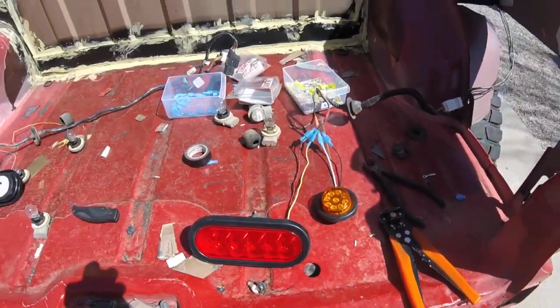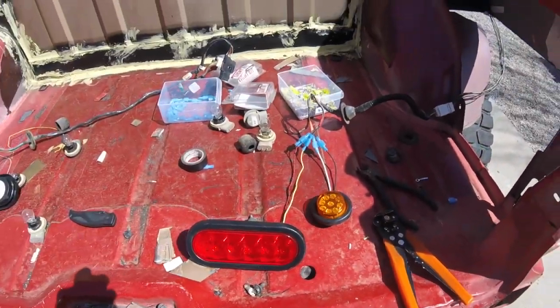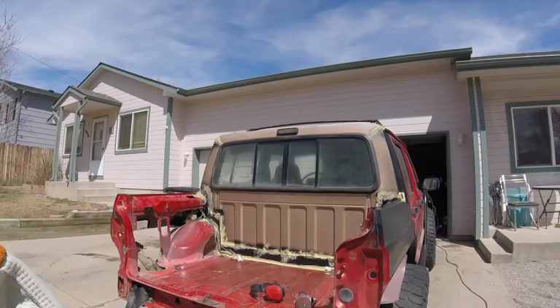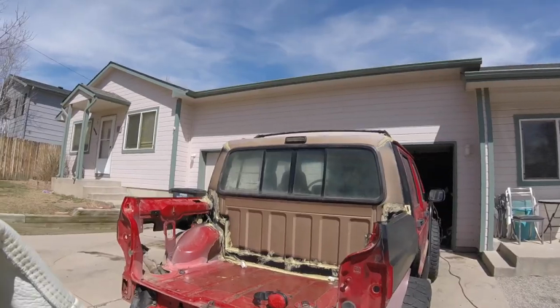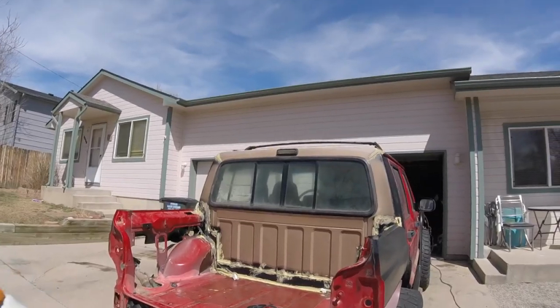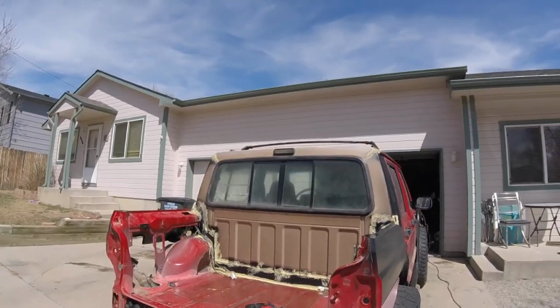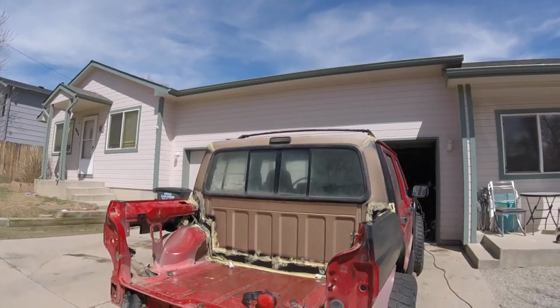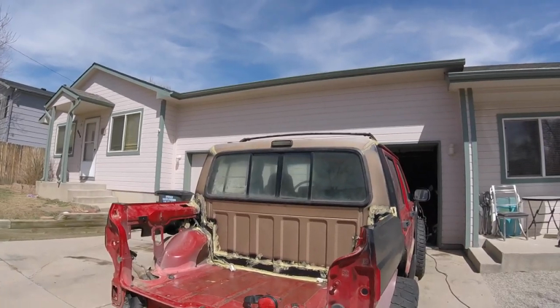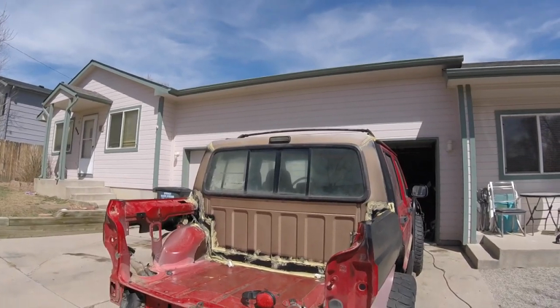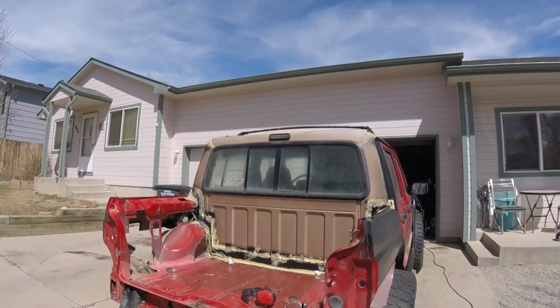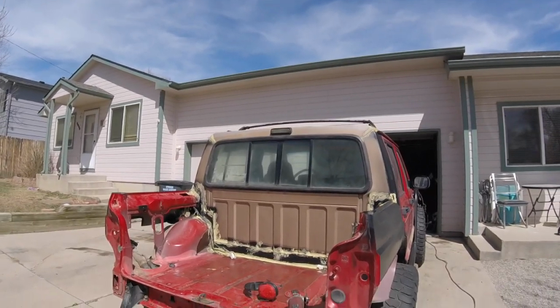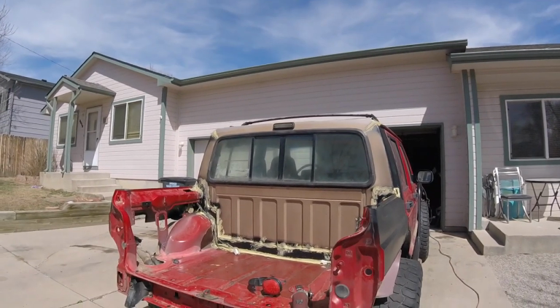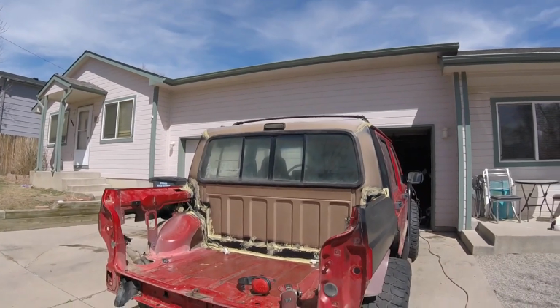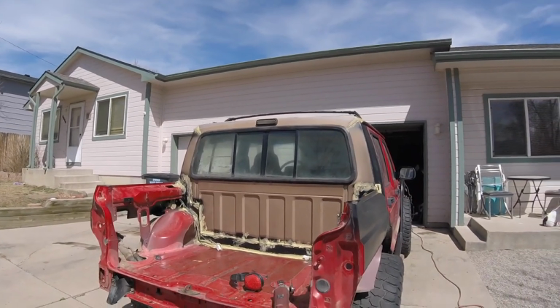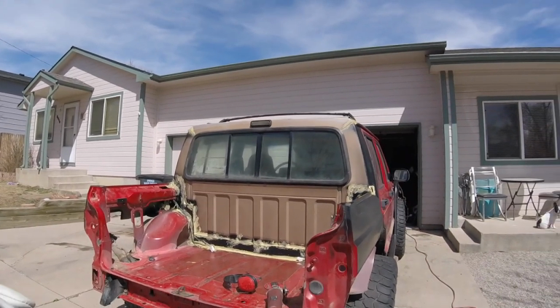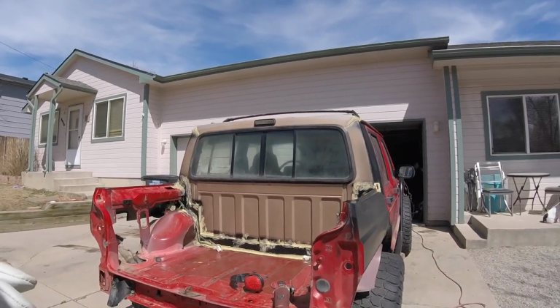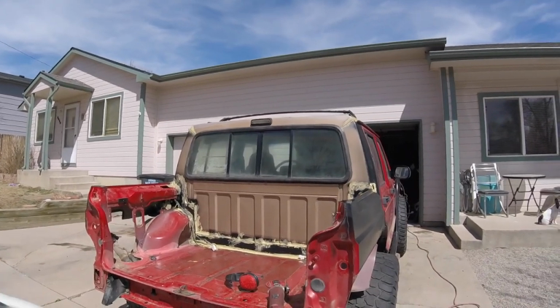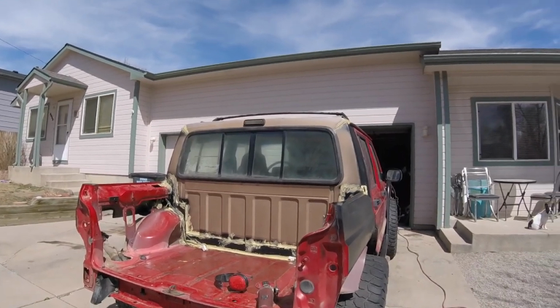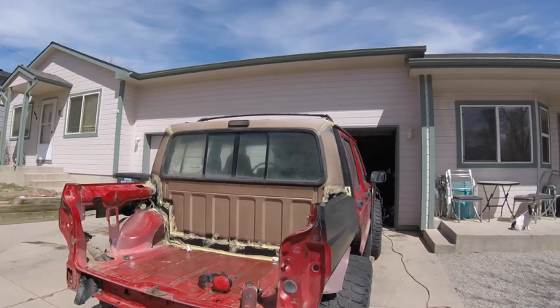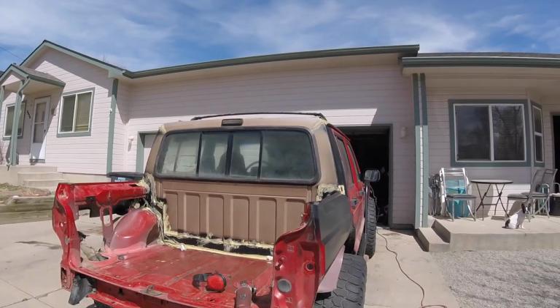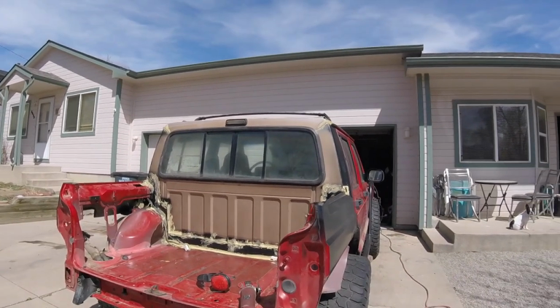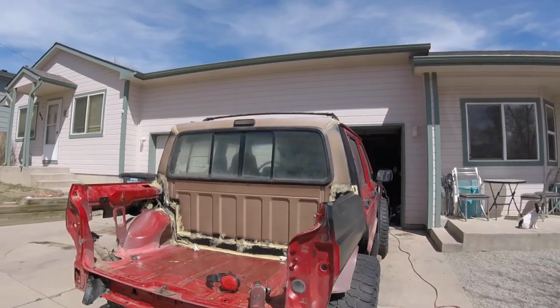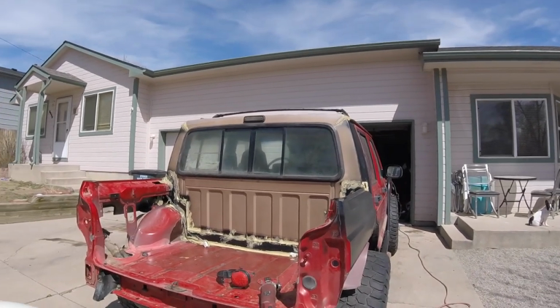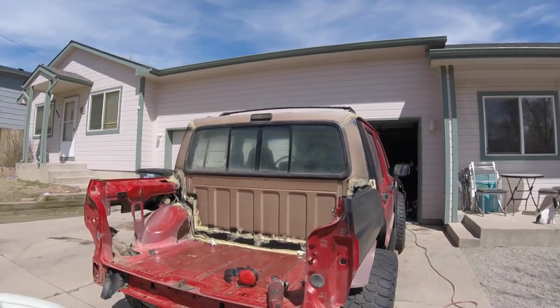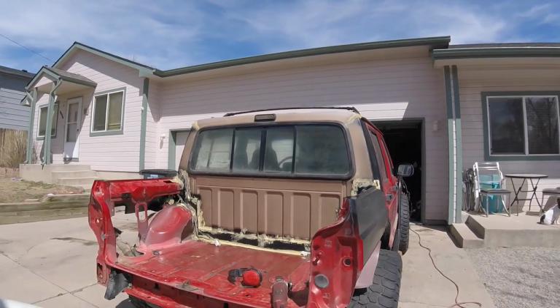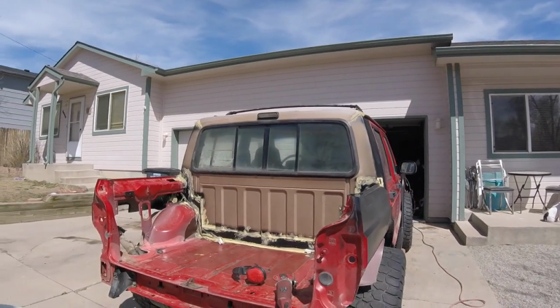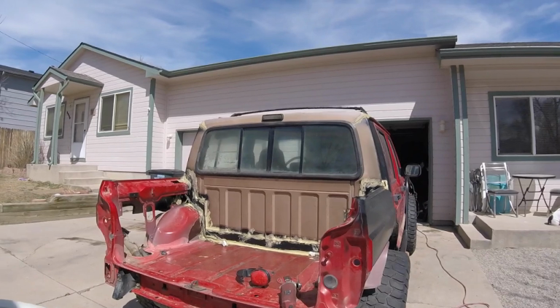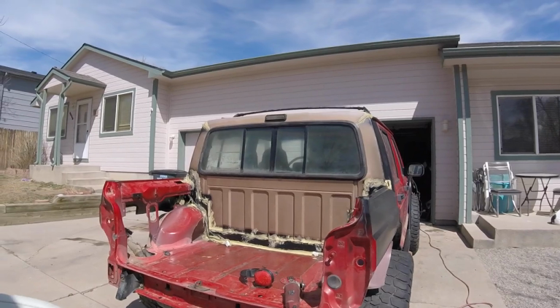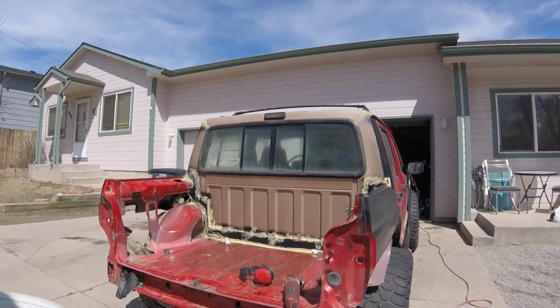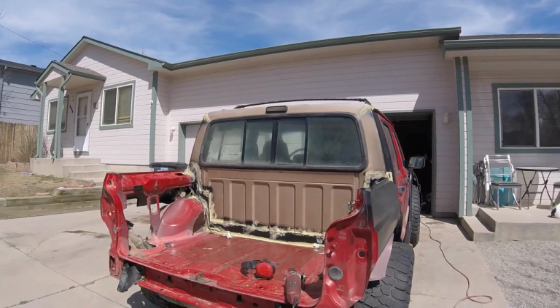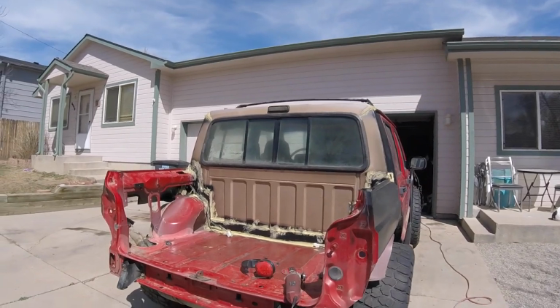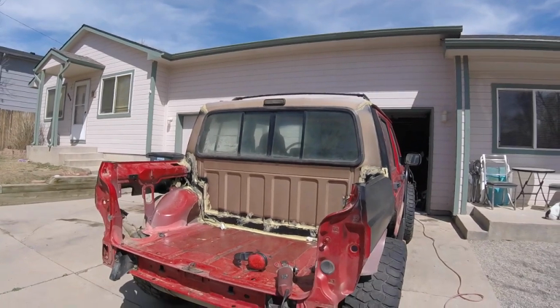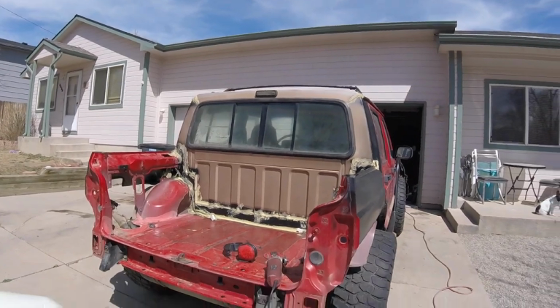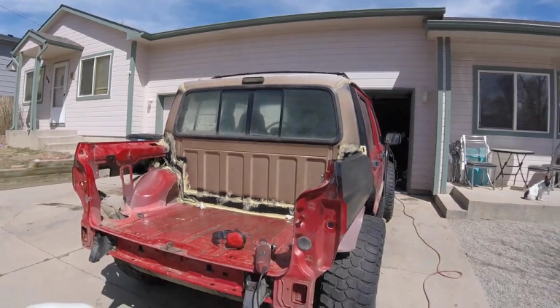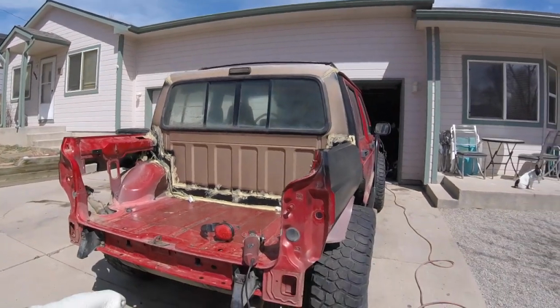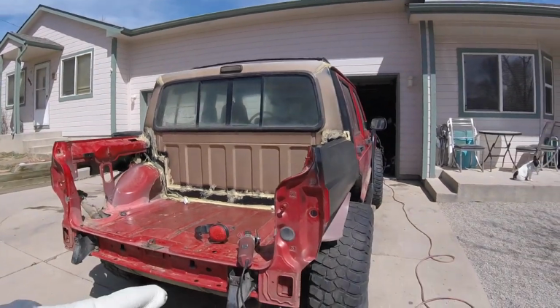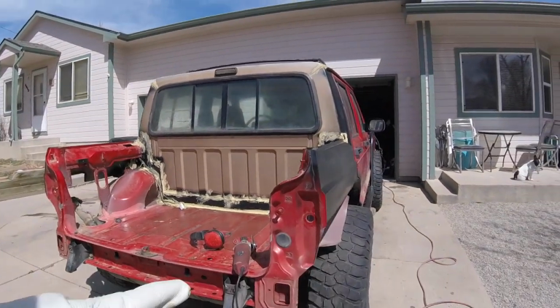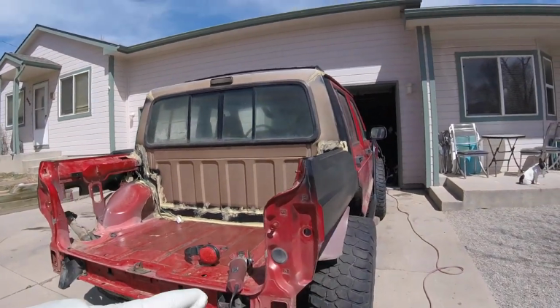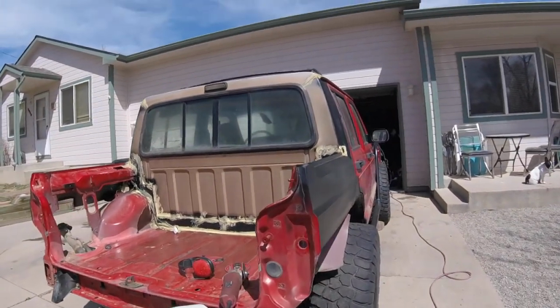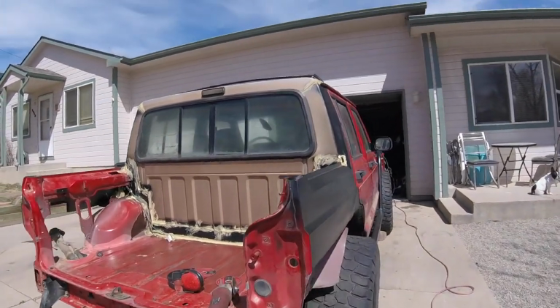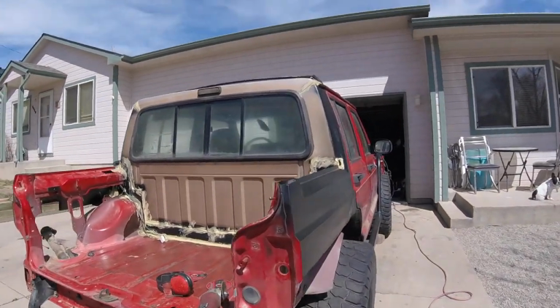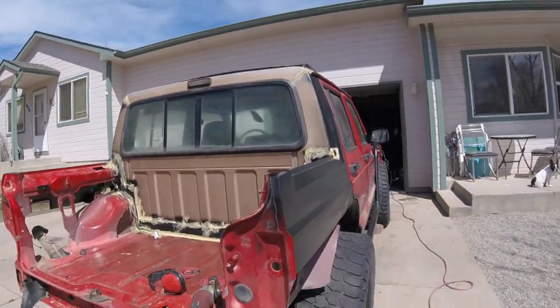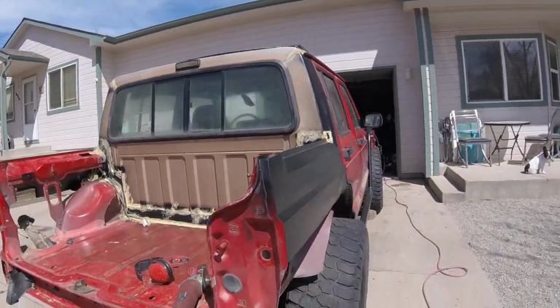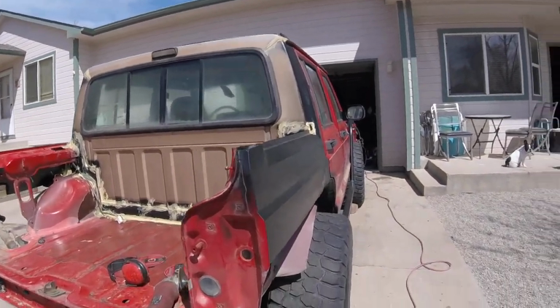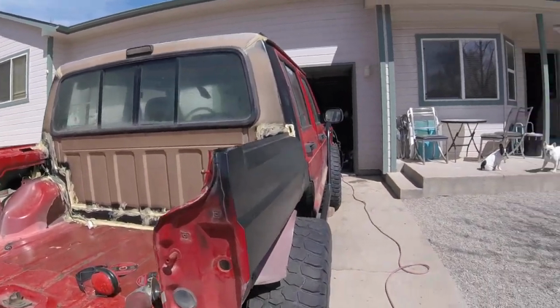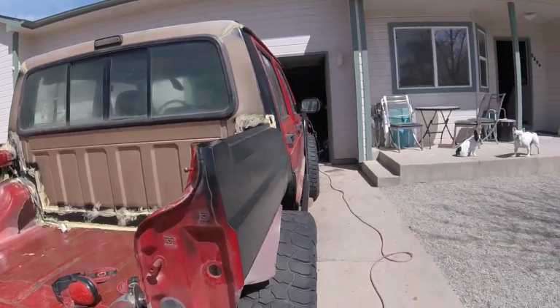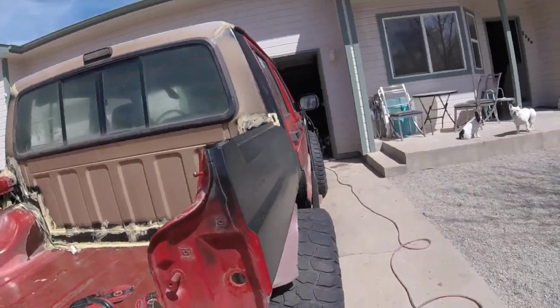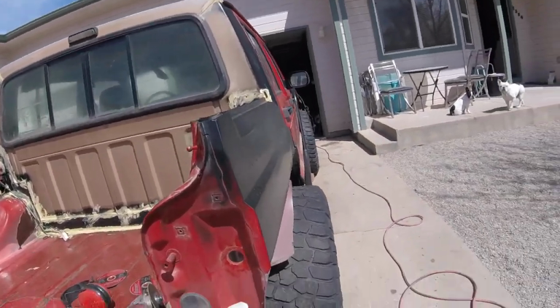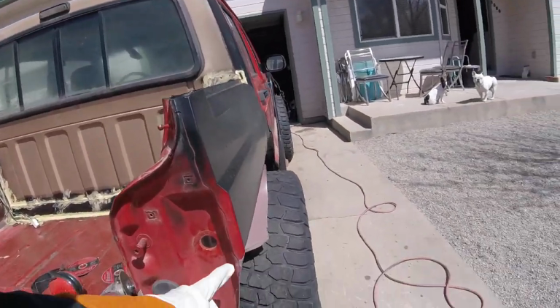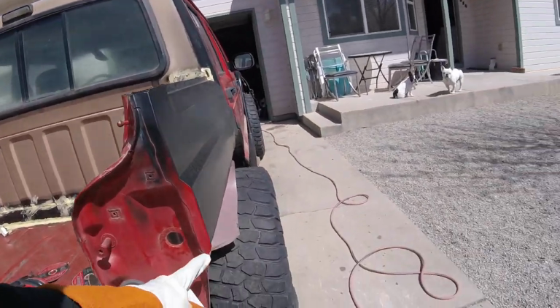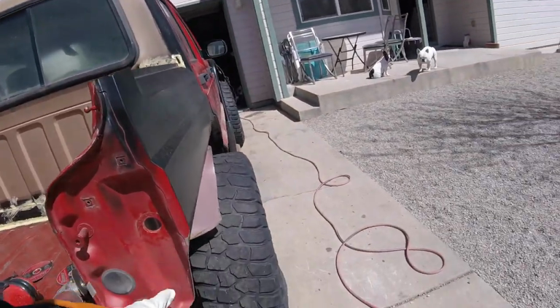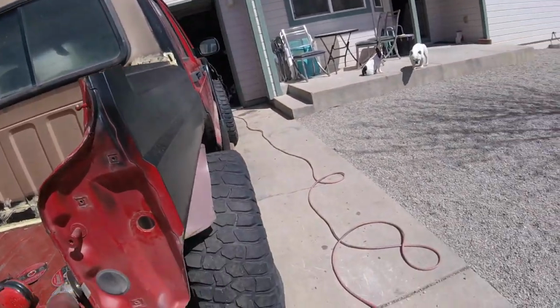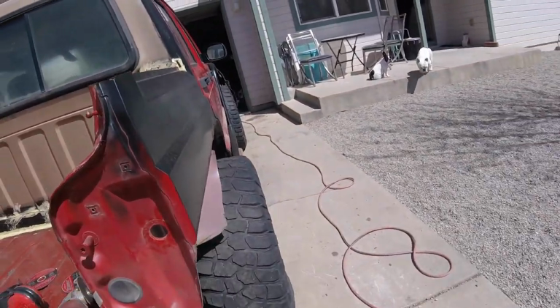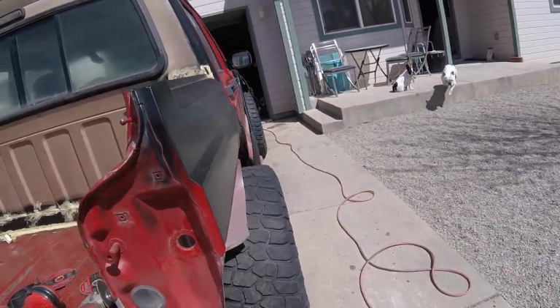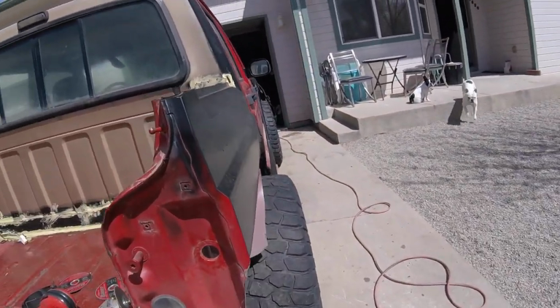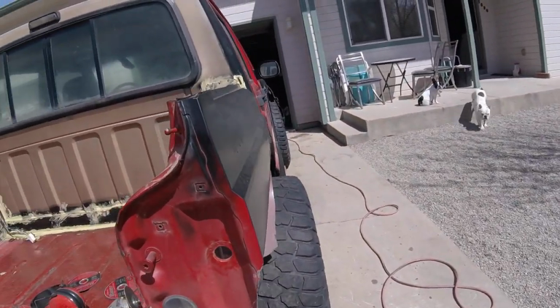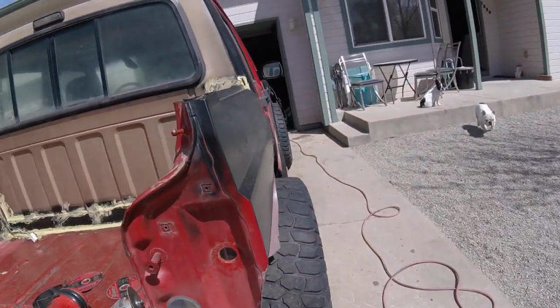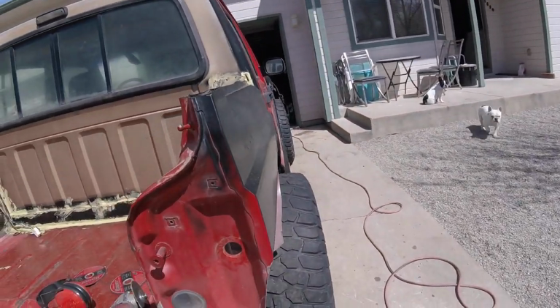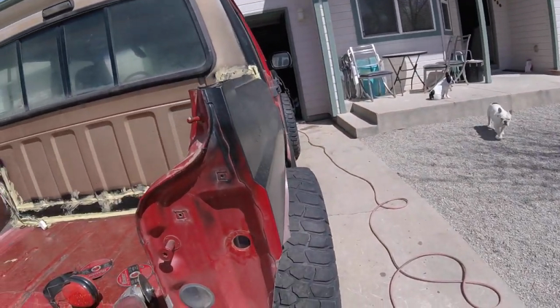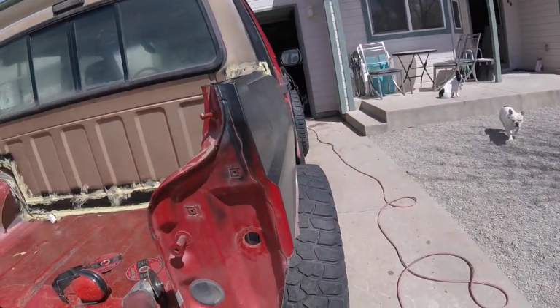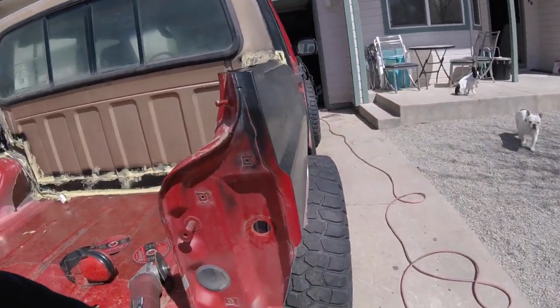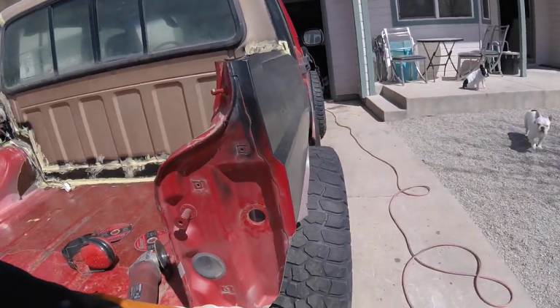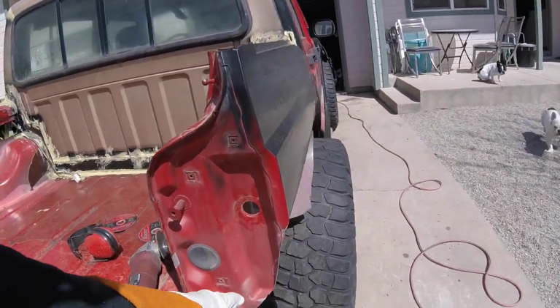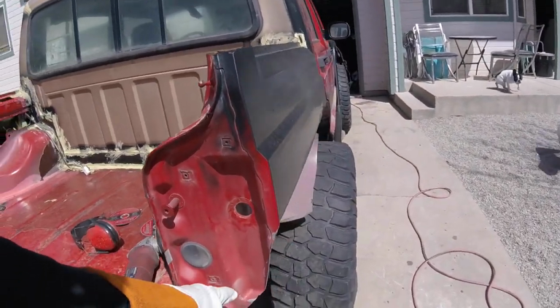Now that I have the taillights and blinkers wired in, I'm going to go ahead and cut this where it's going to need to be.